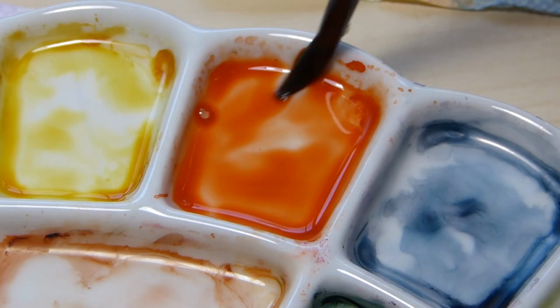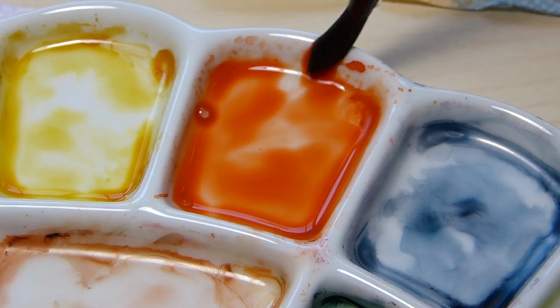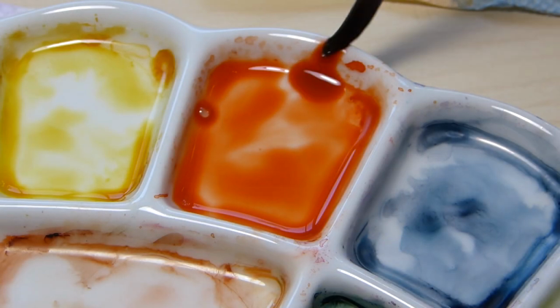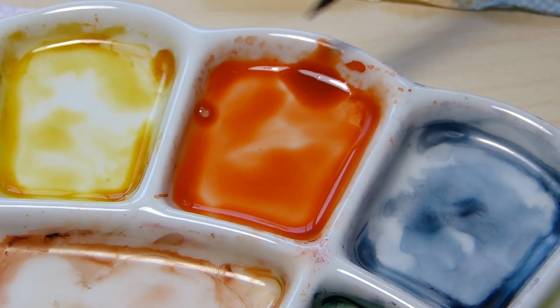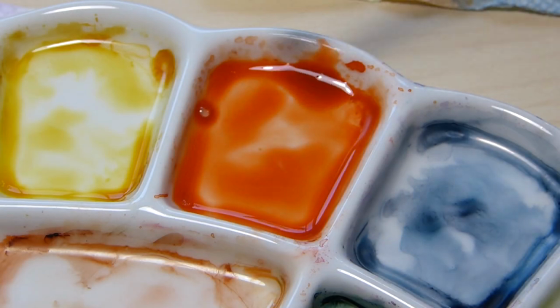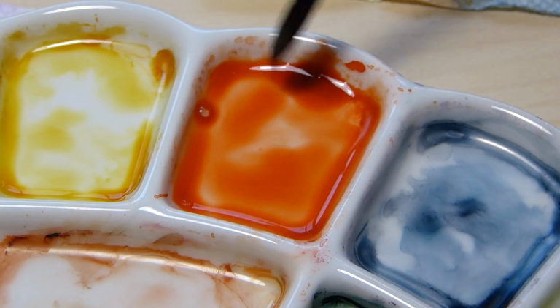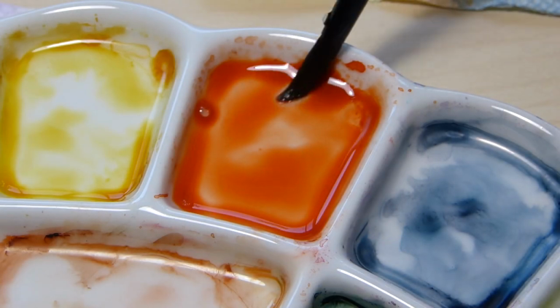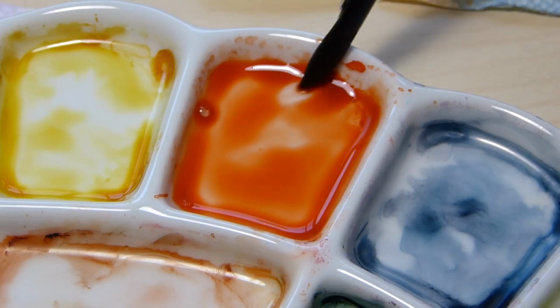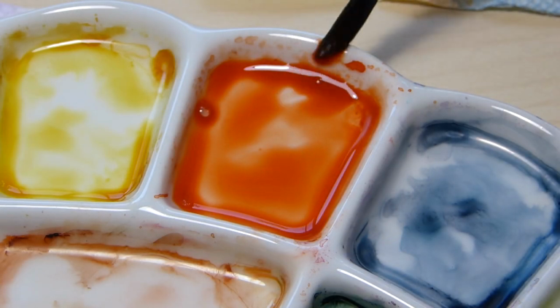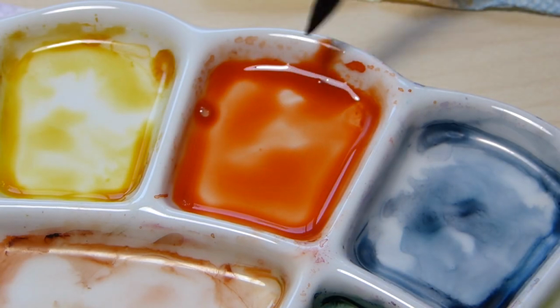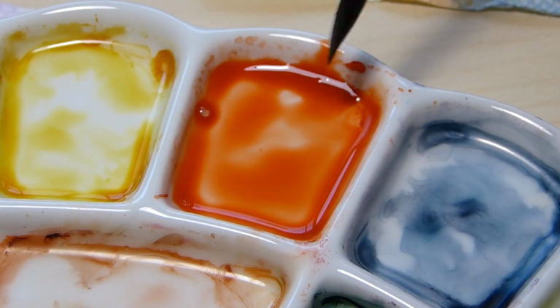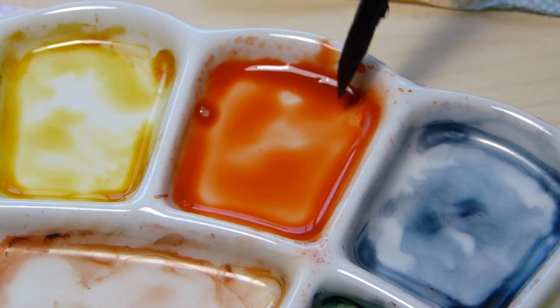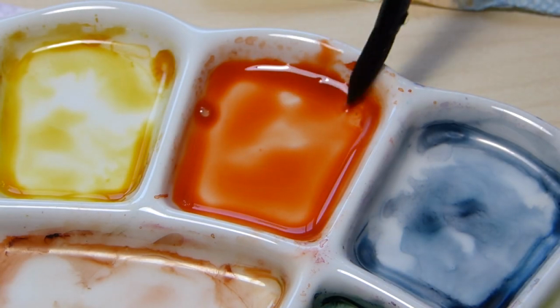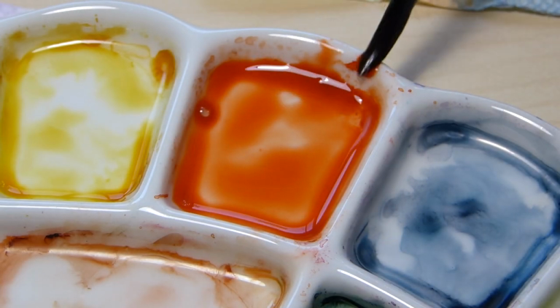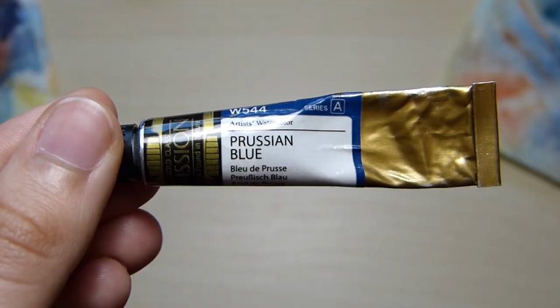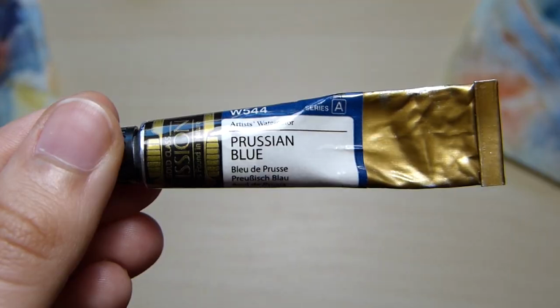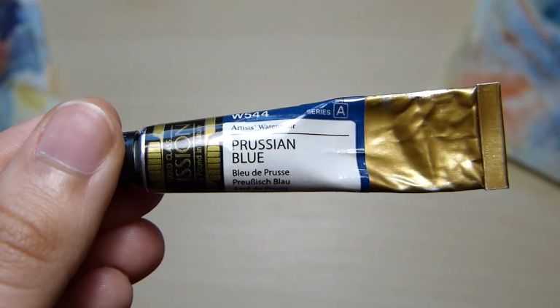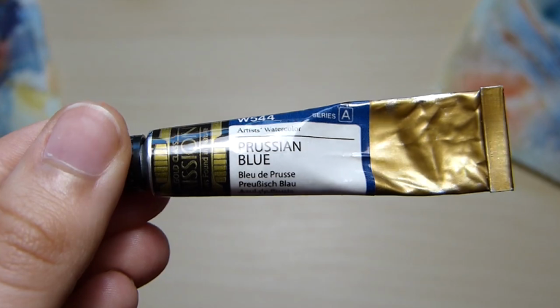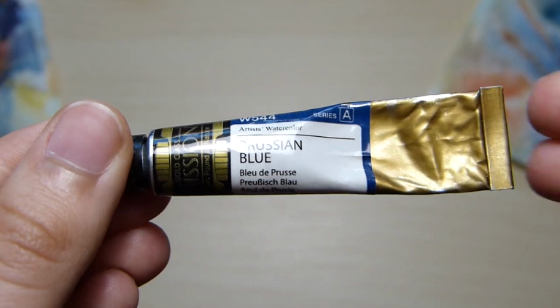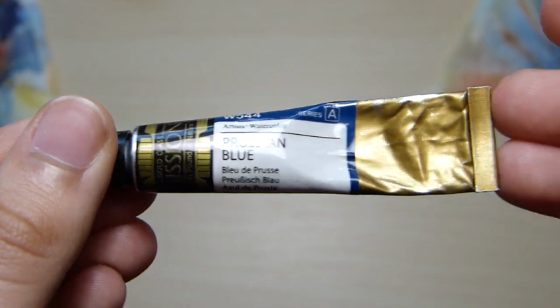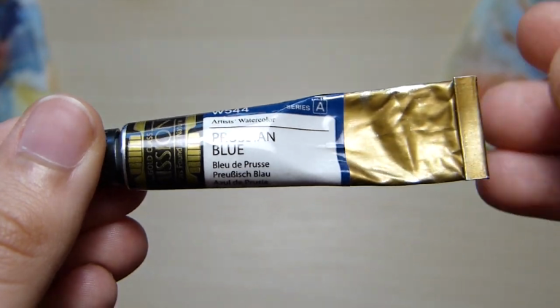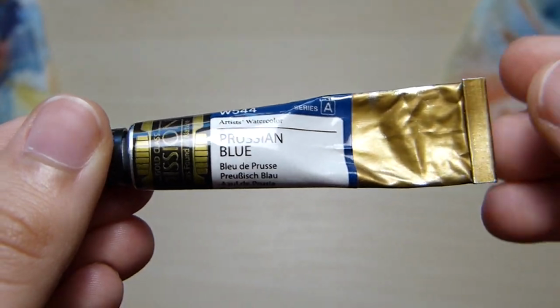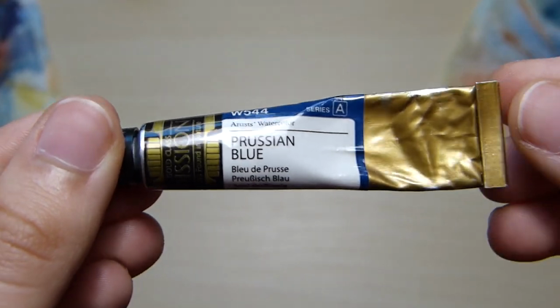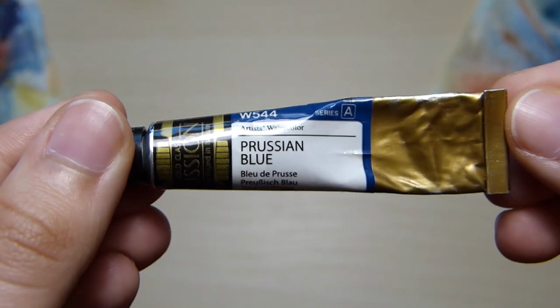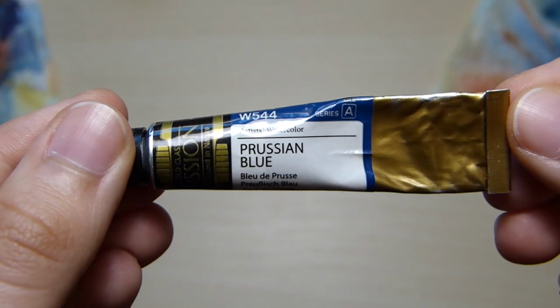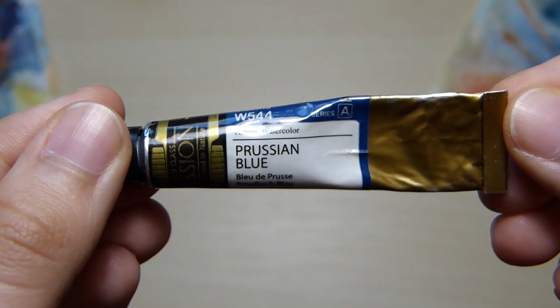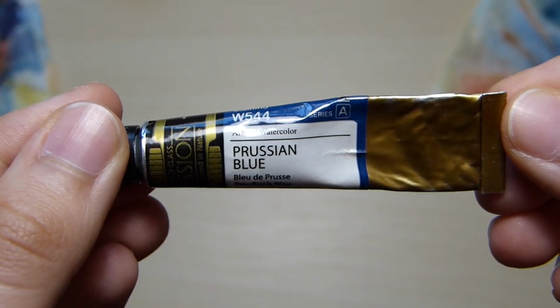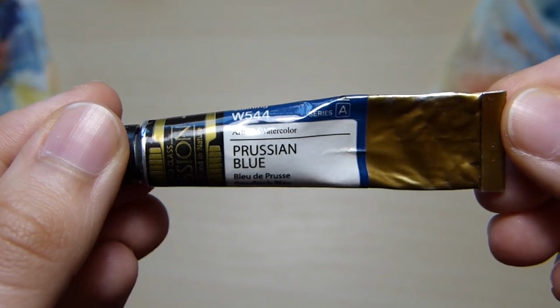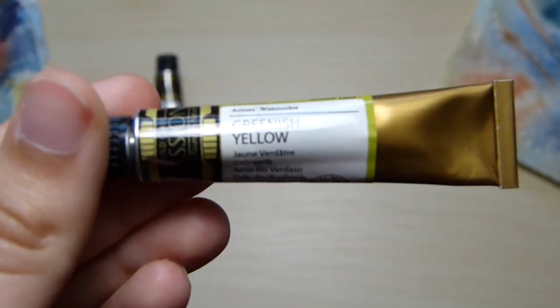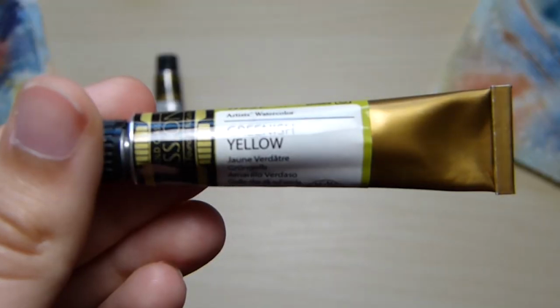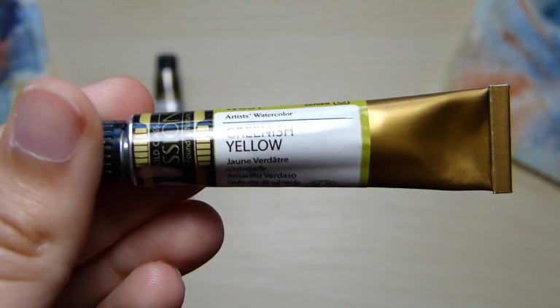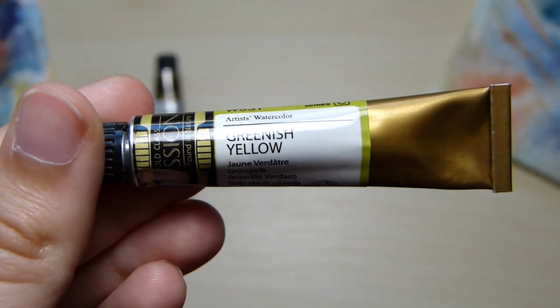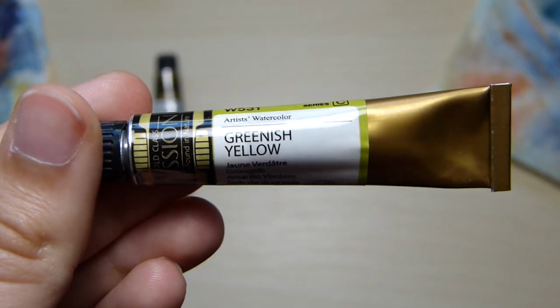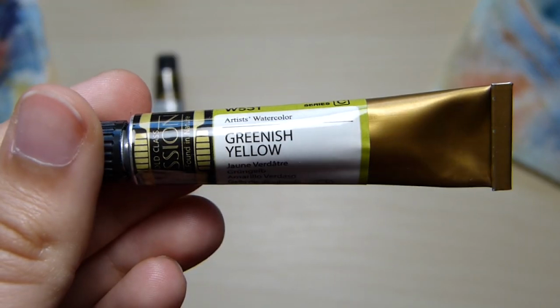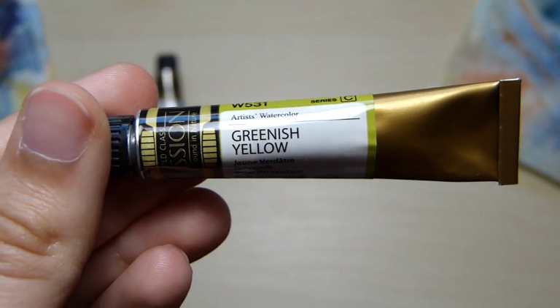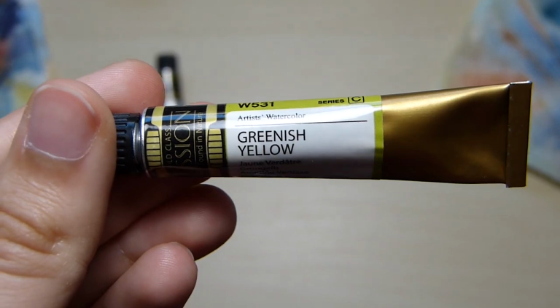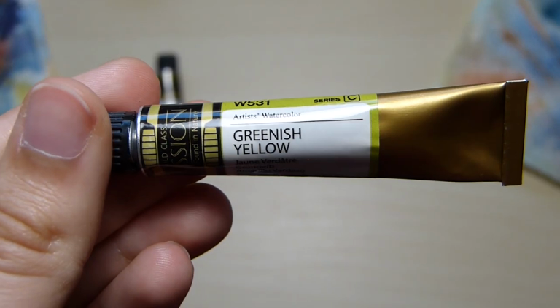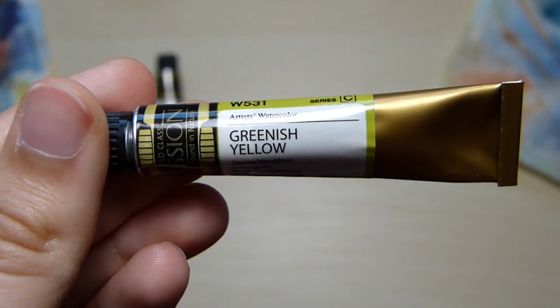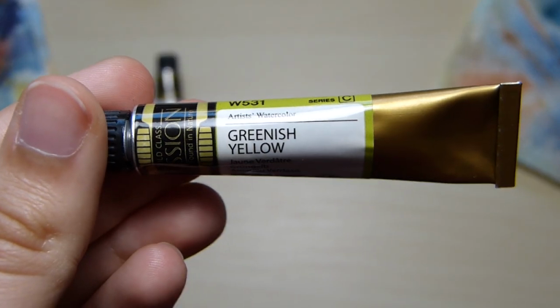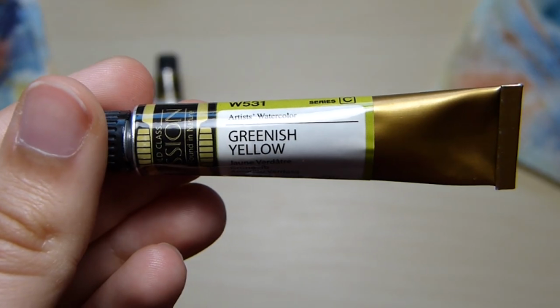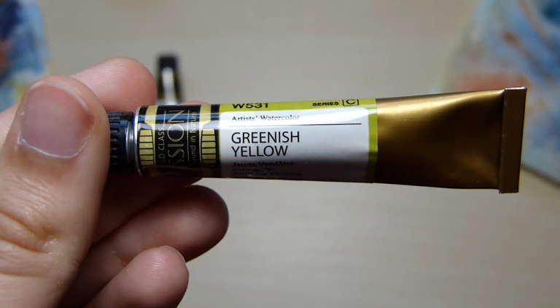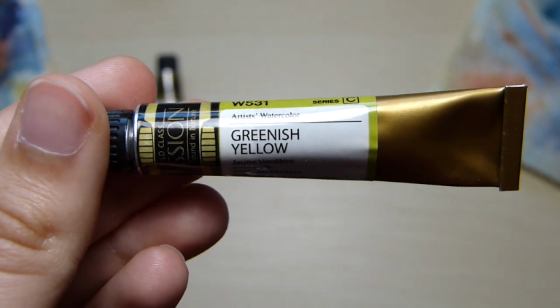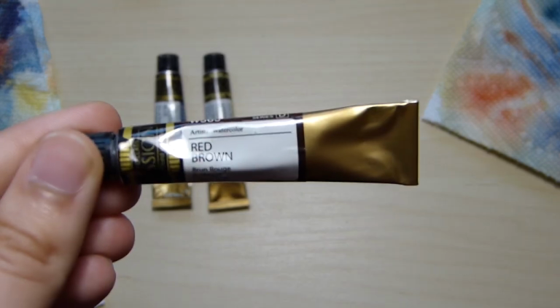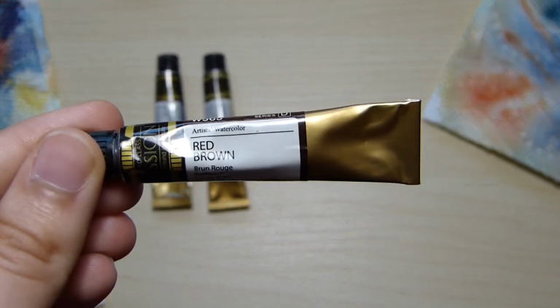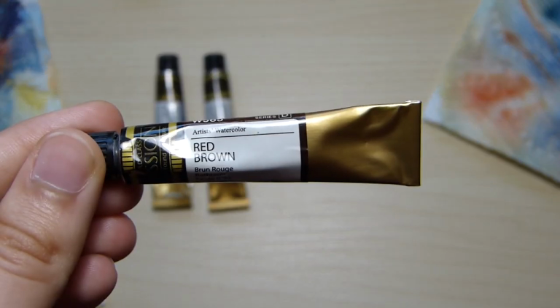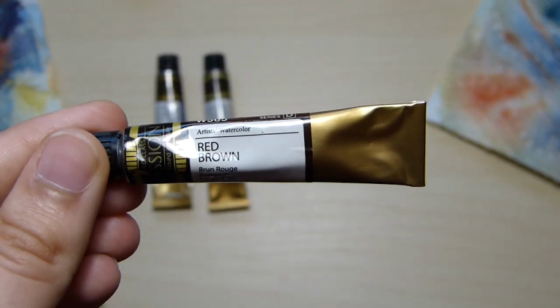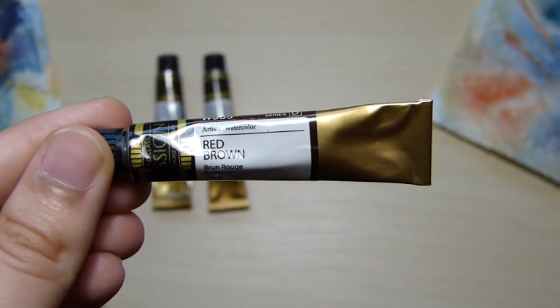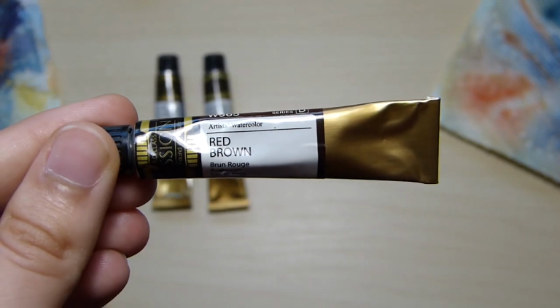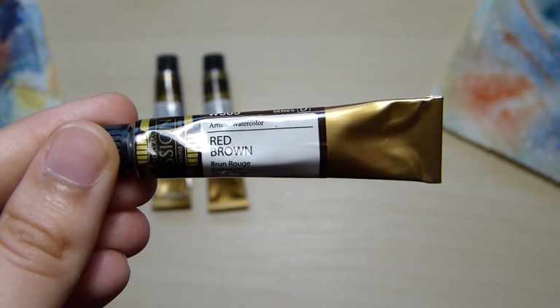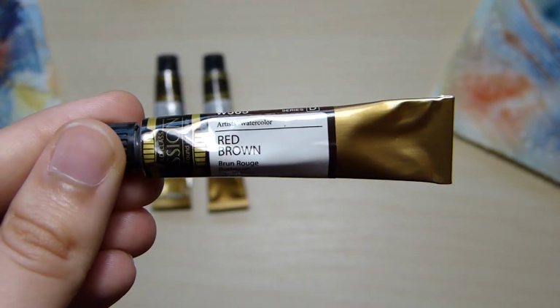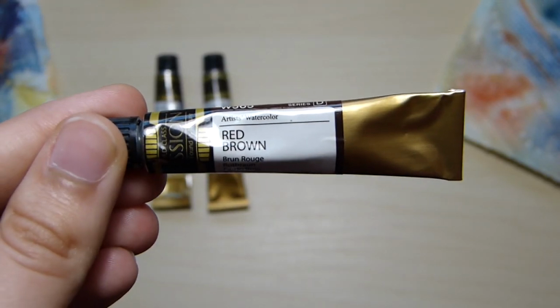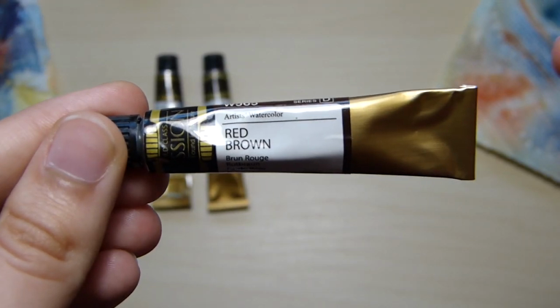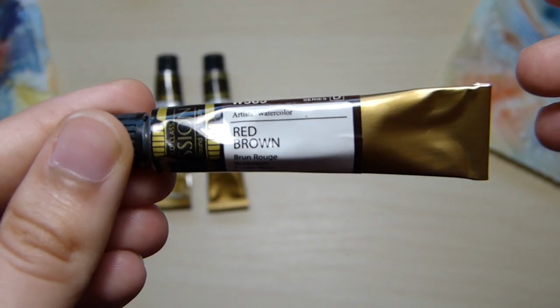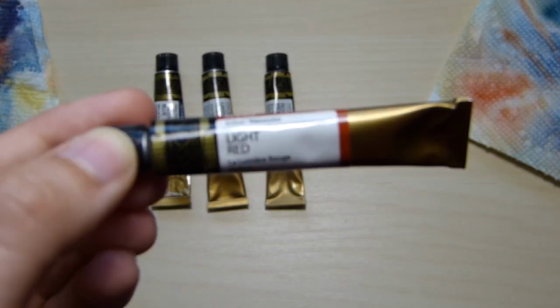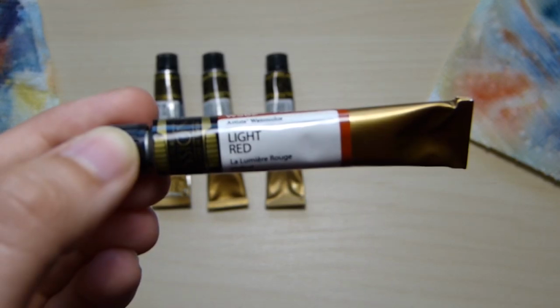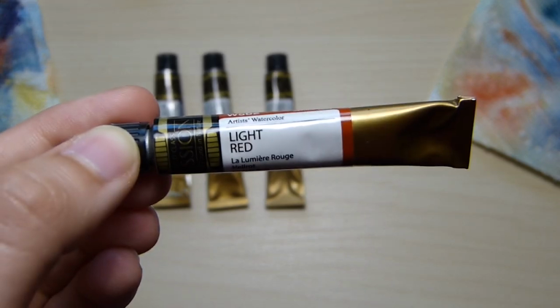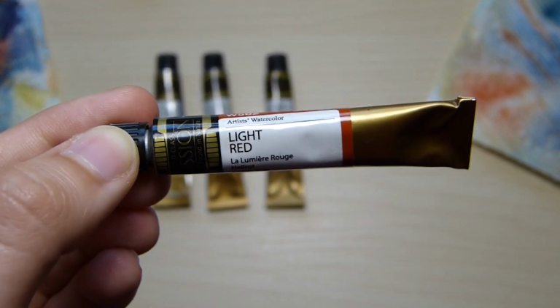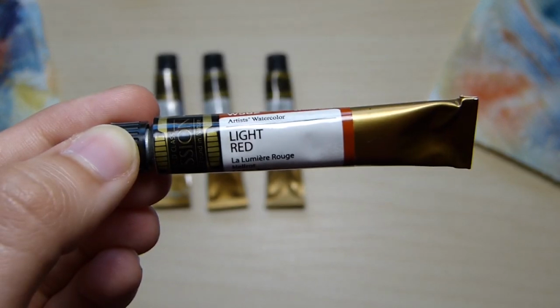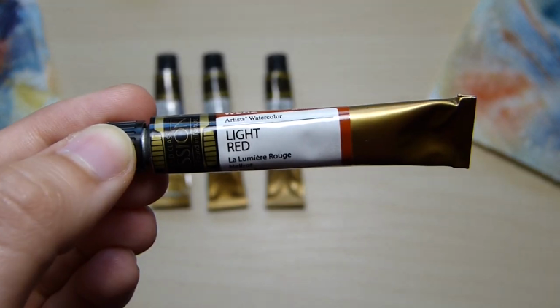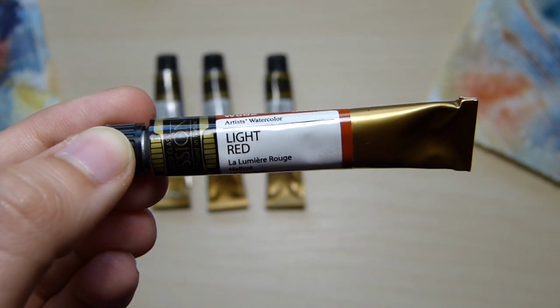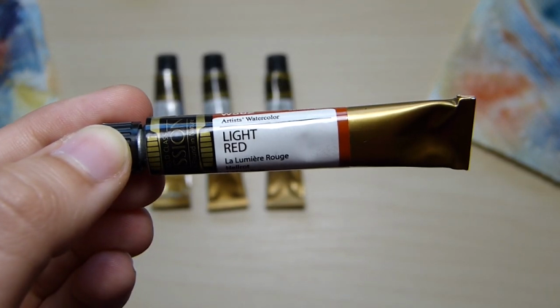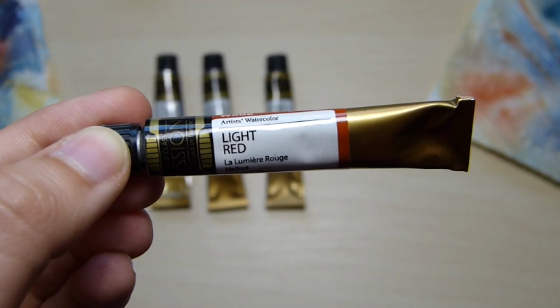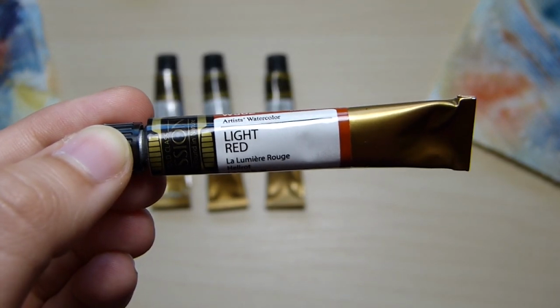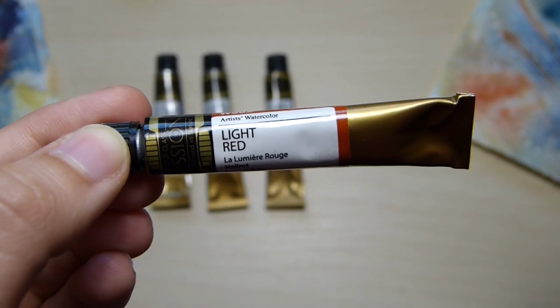Hello and welcome to my video. Today I'll be painting a landscape of the Superstition Mountains in Arizona.